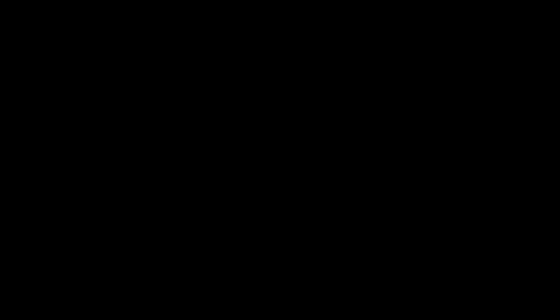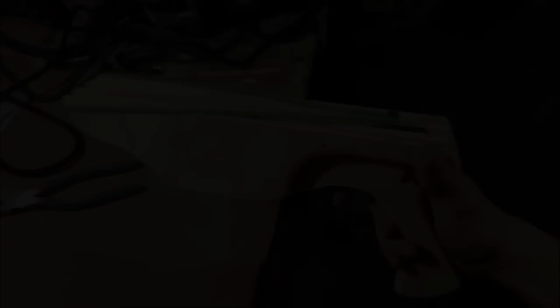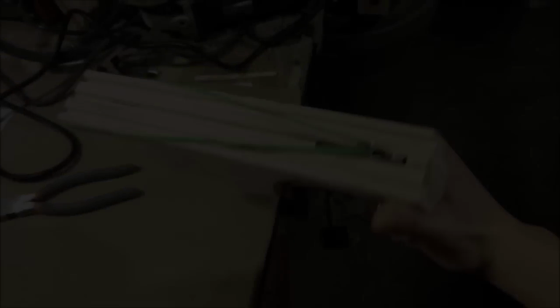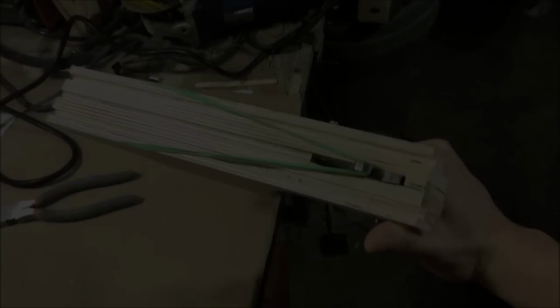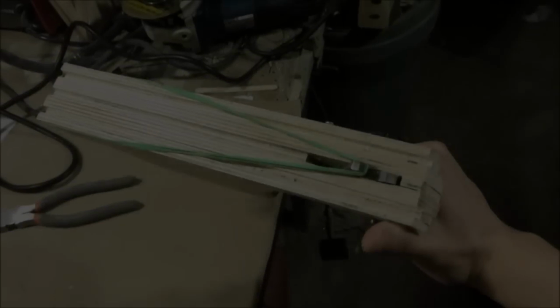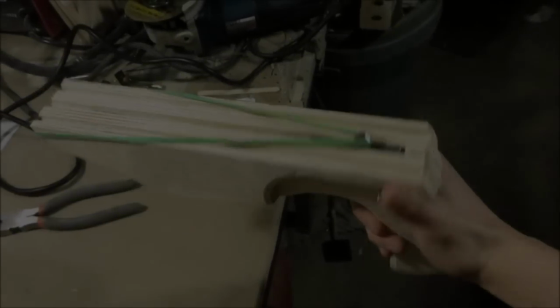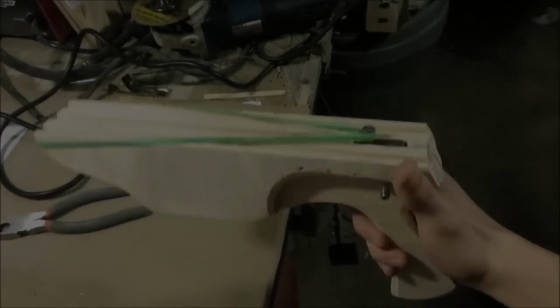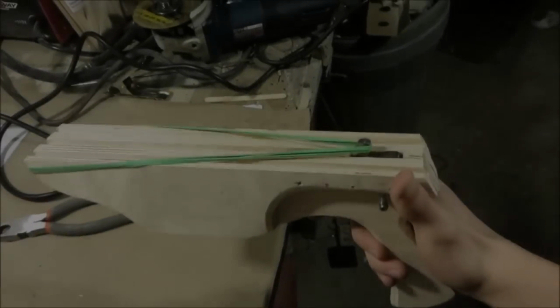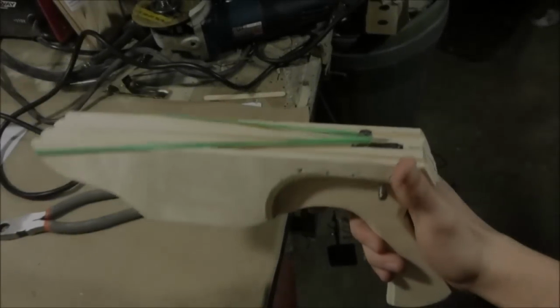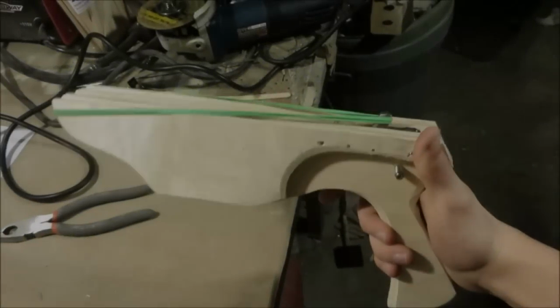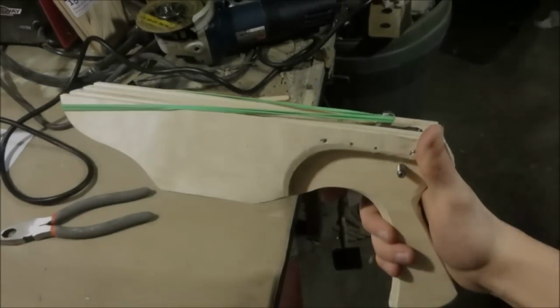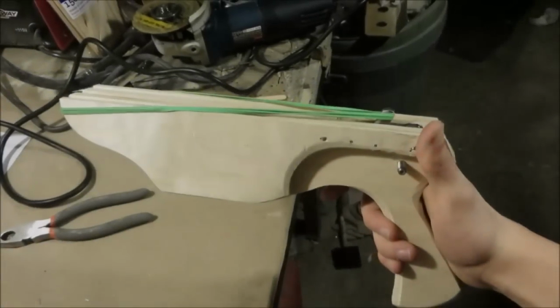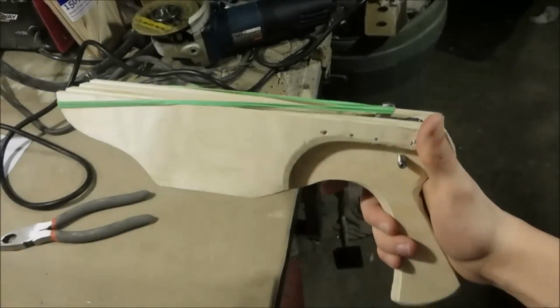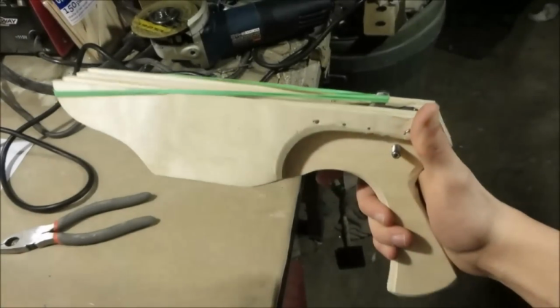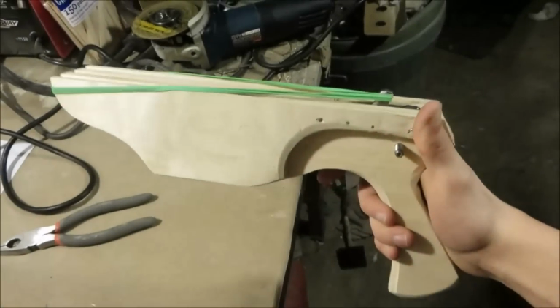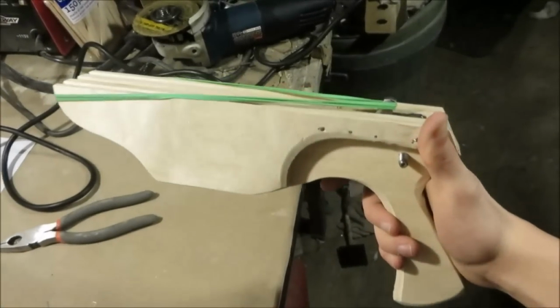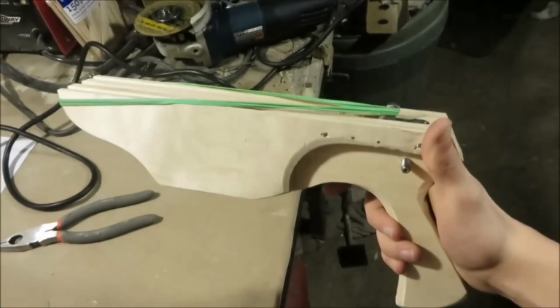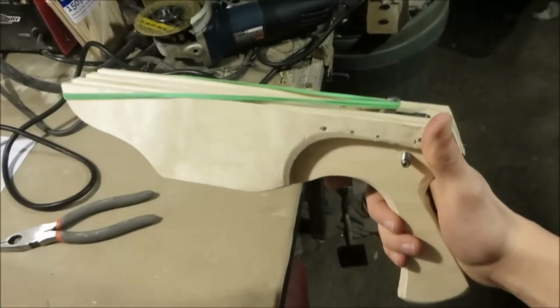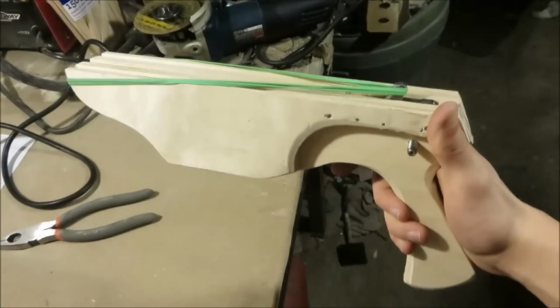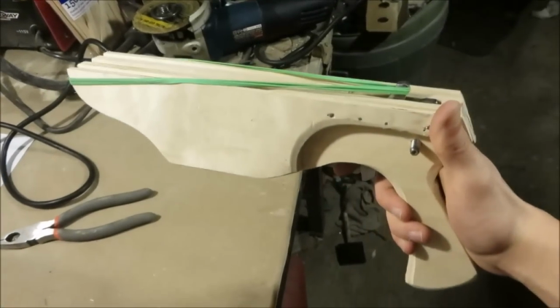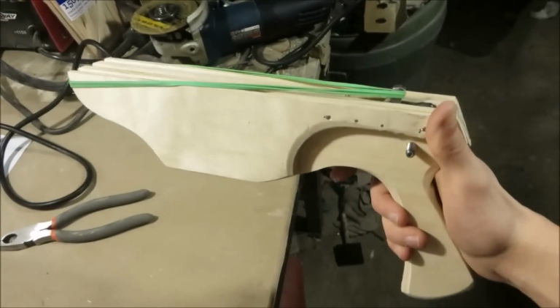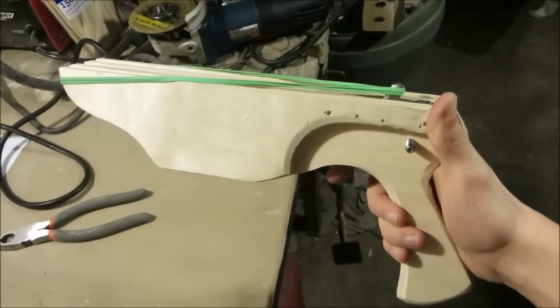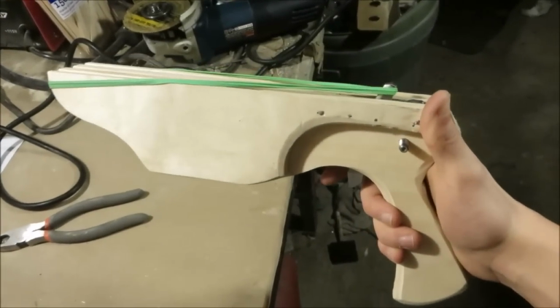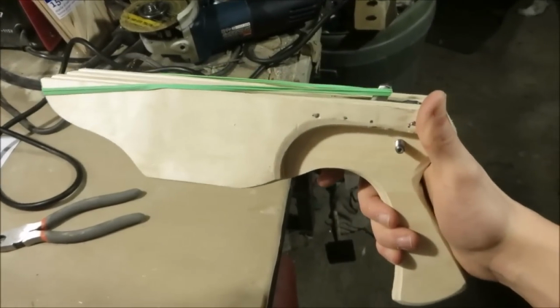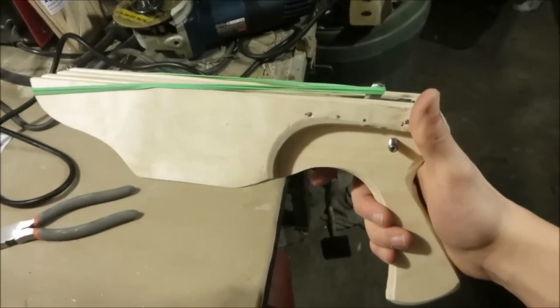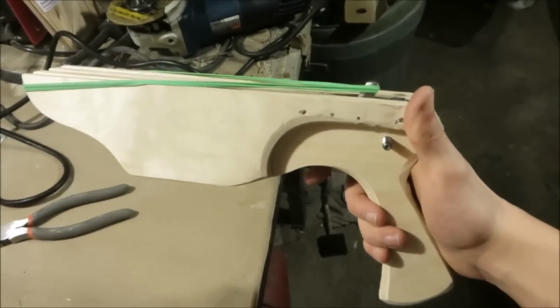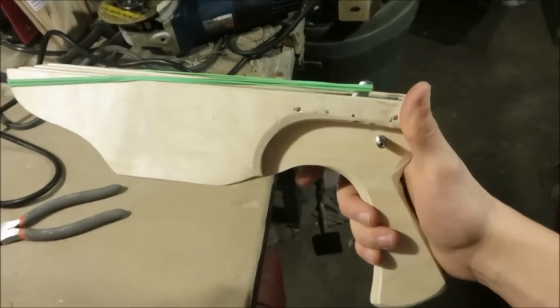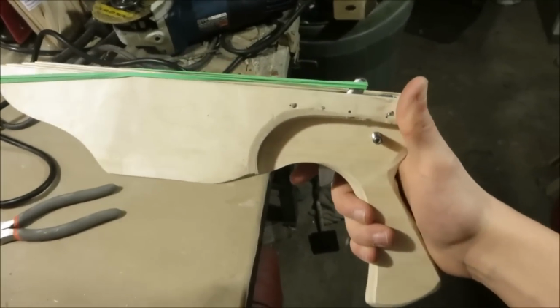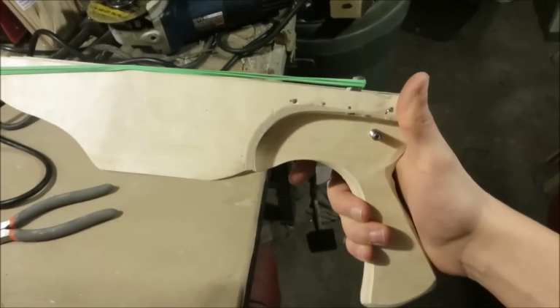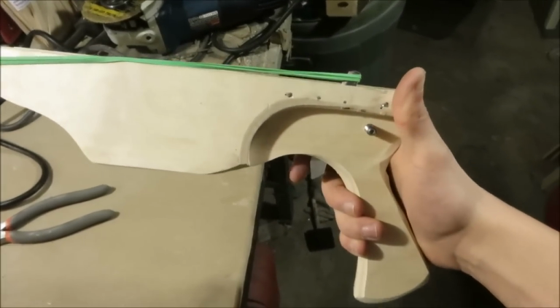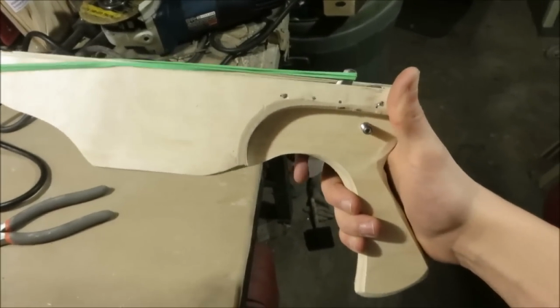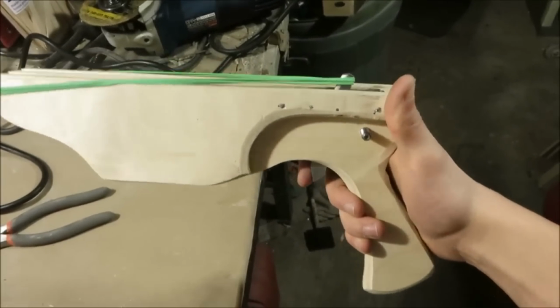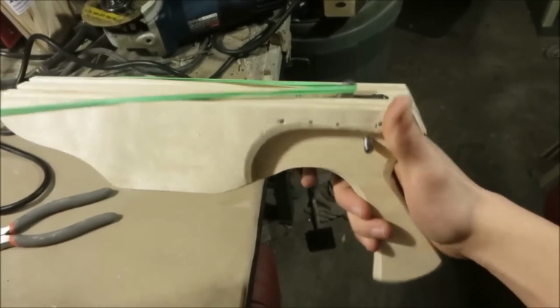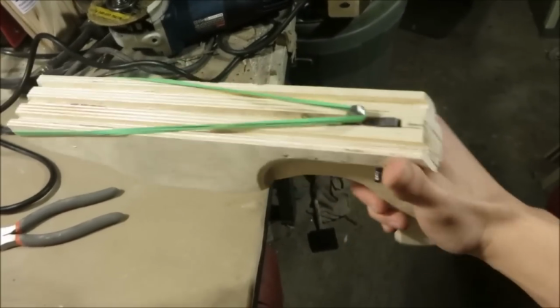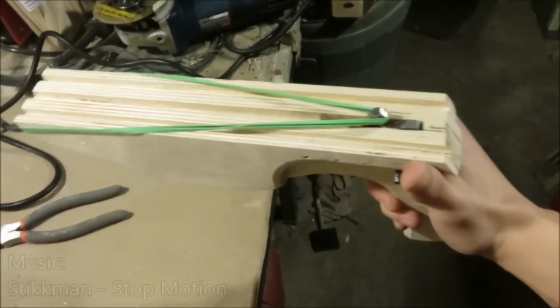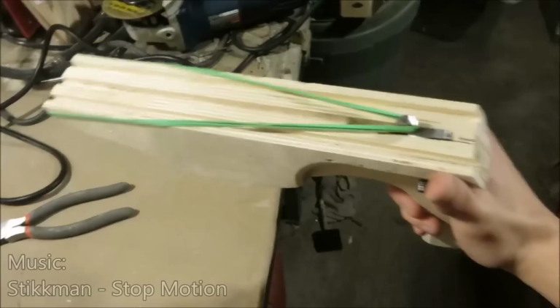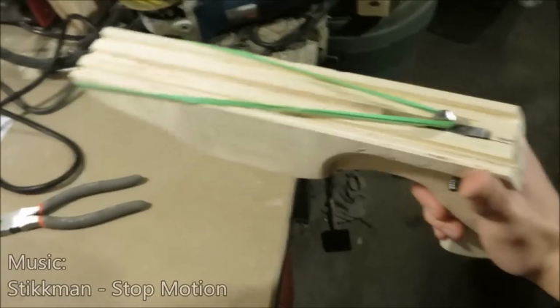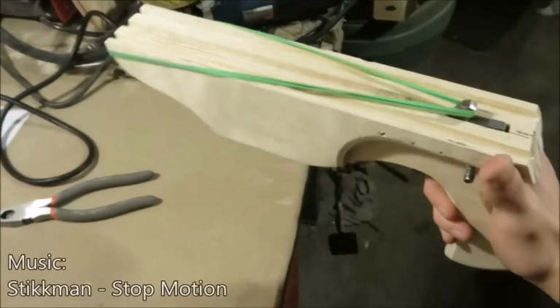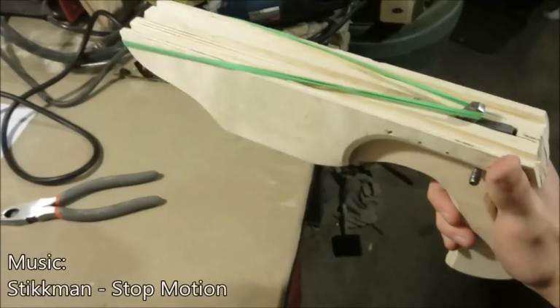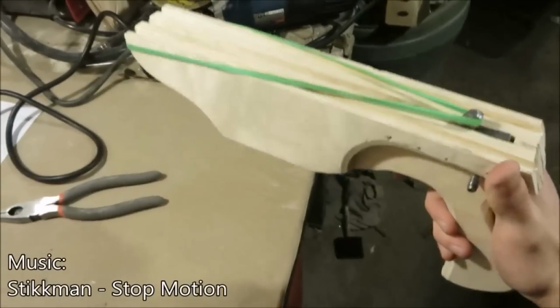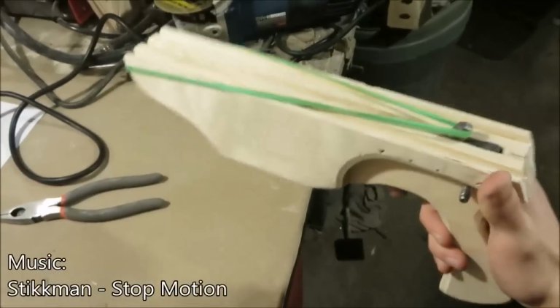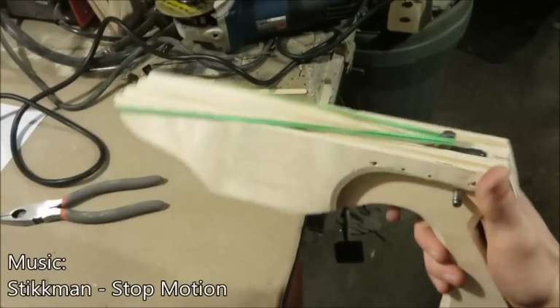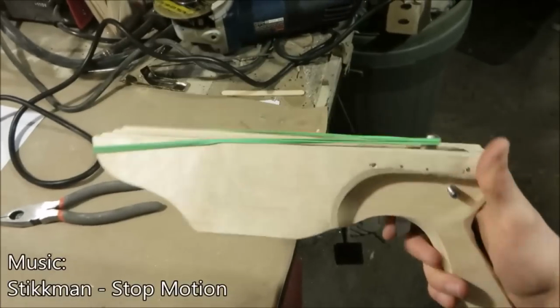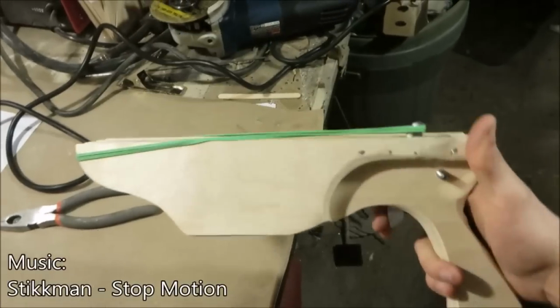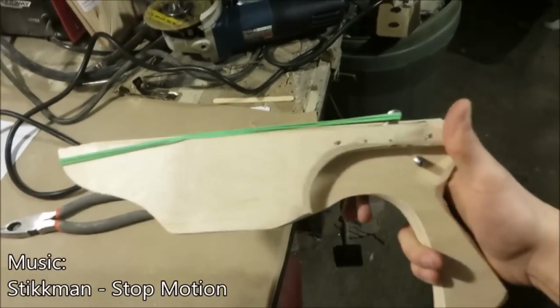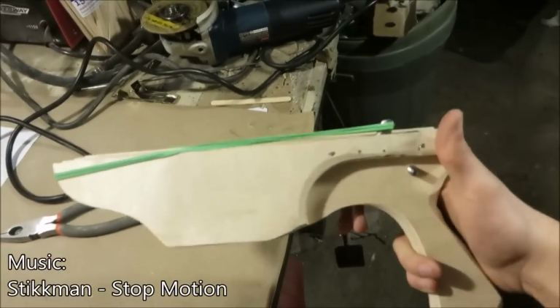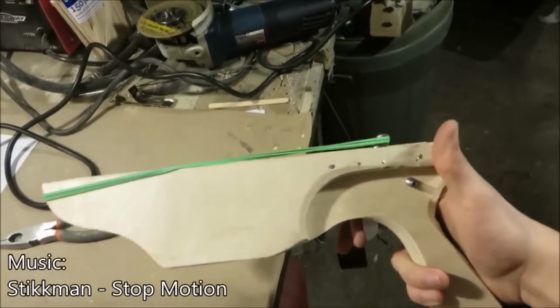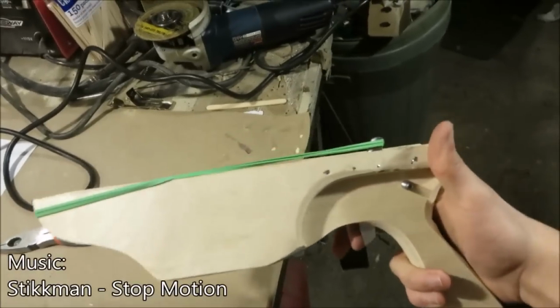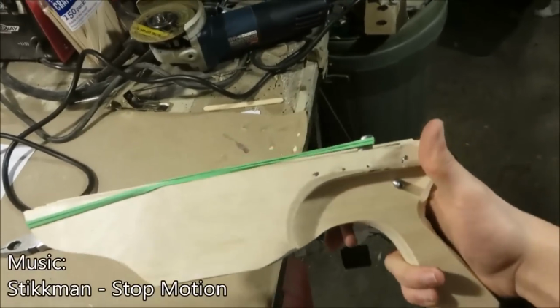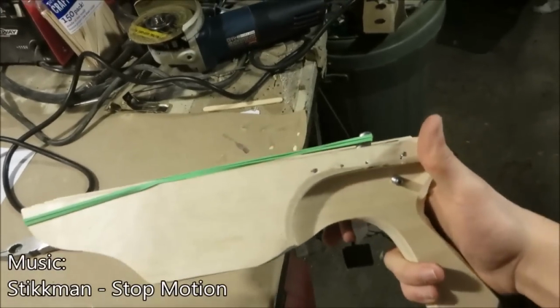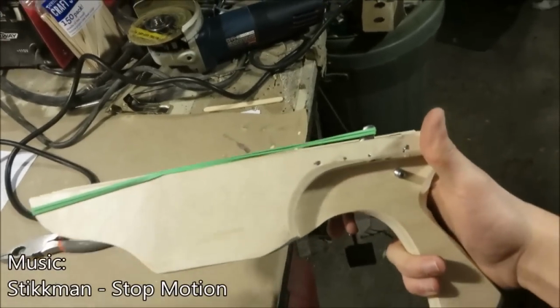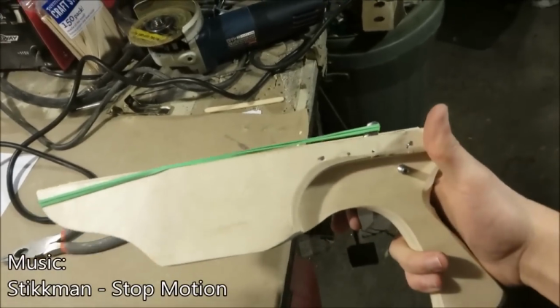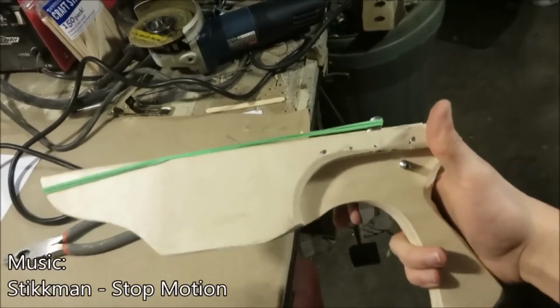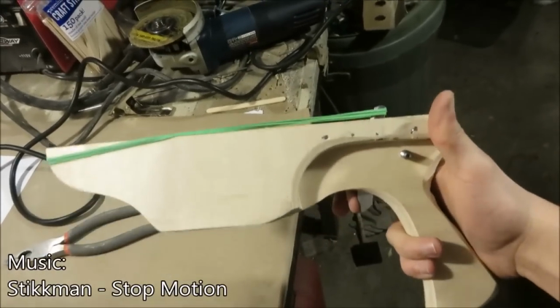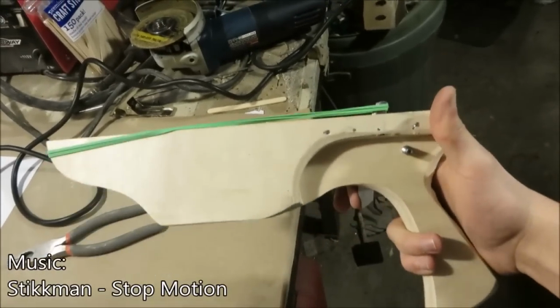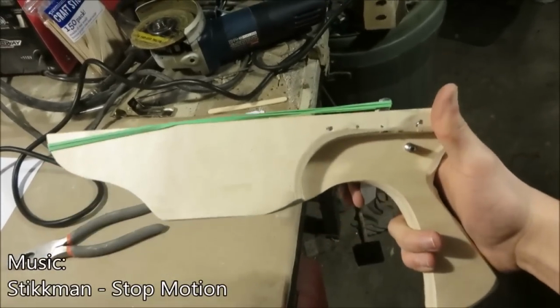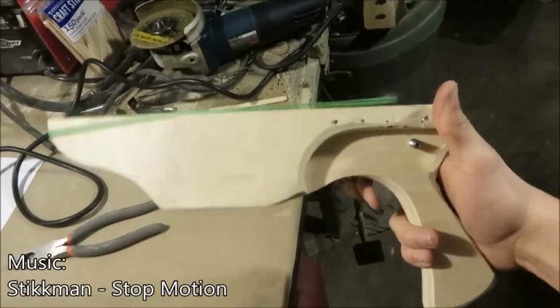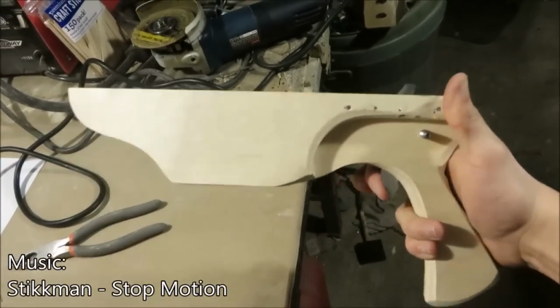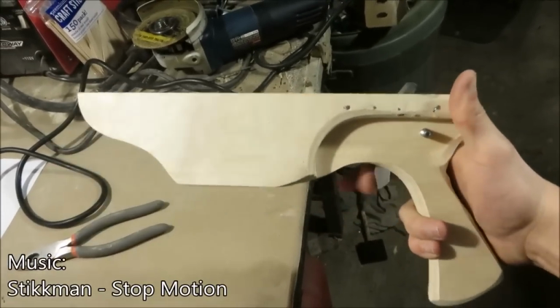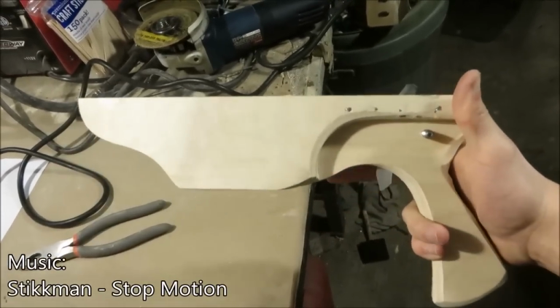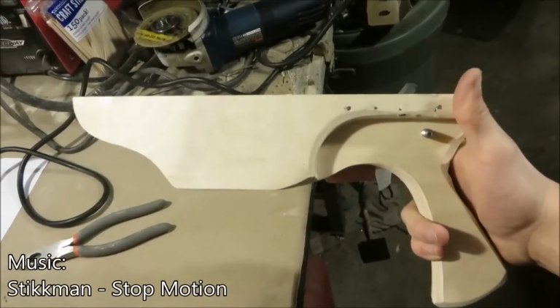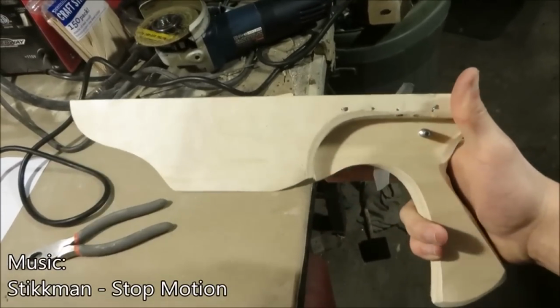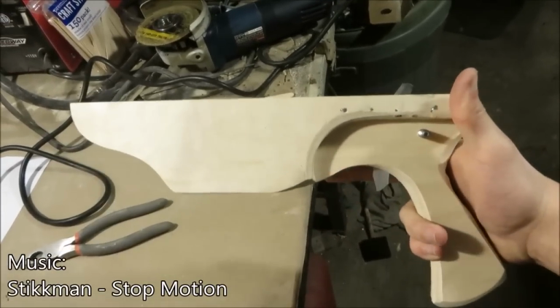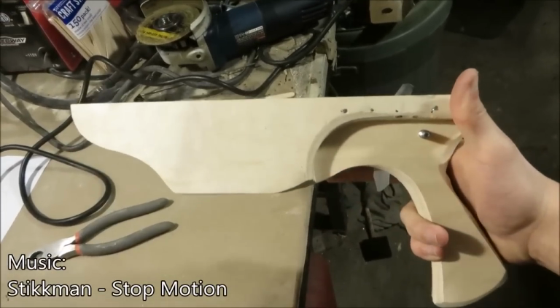But in all seriousness, rubber bands are a really good way to see if your trigger mechanisms work before you actually put the limbs on. And as you can see, mine does.